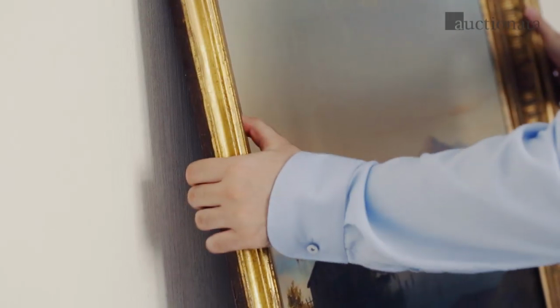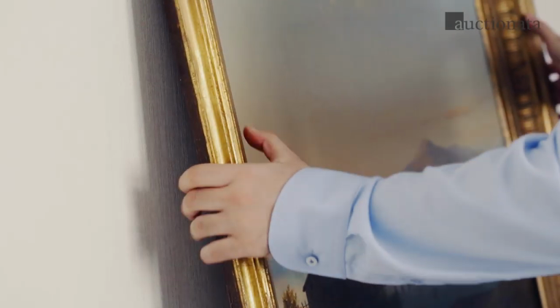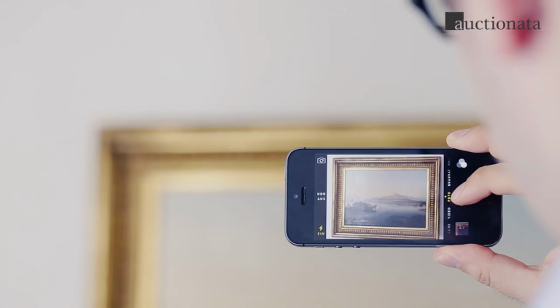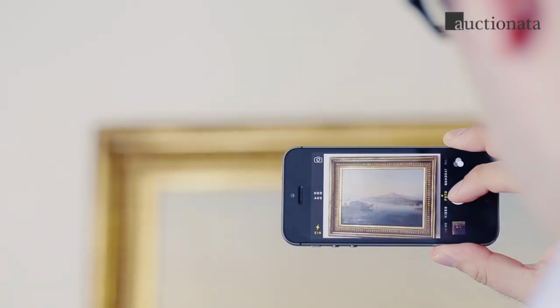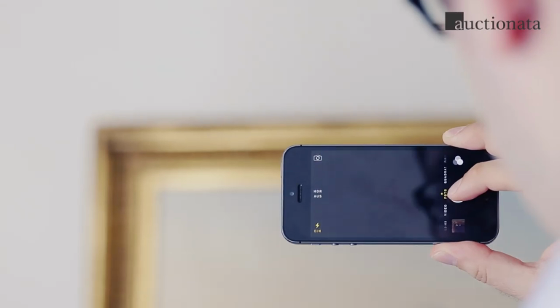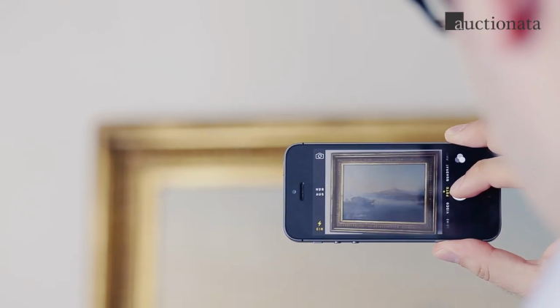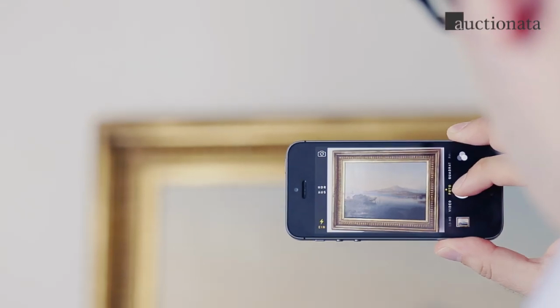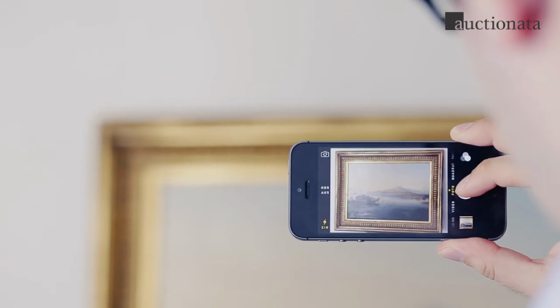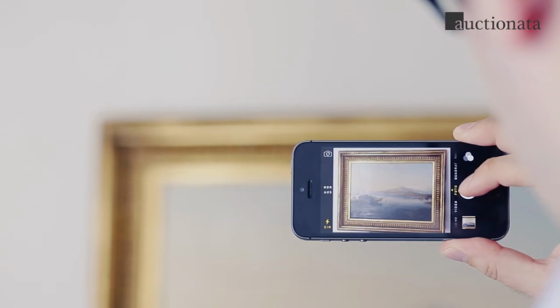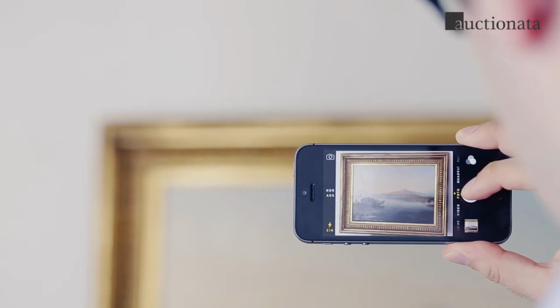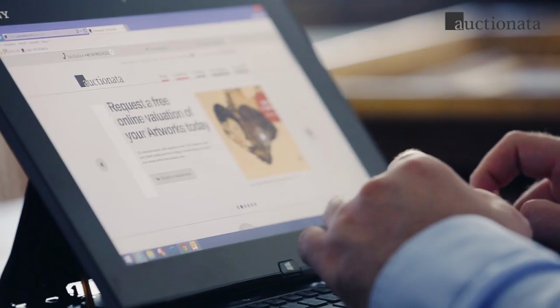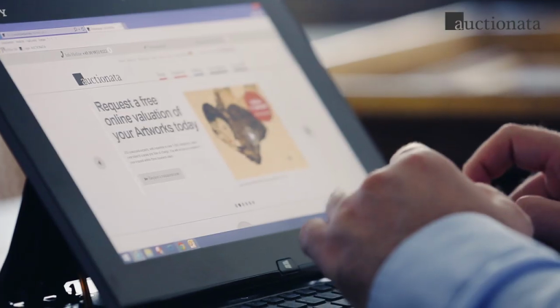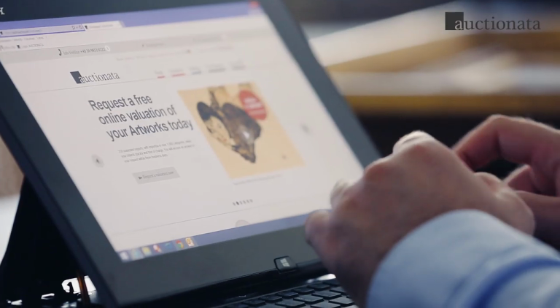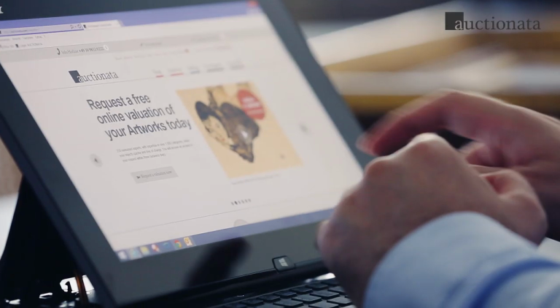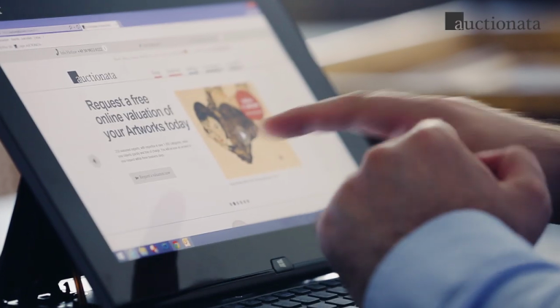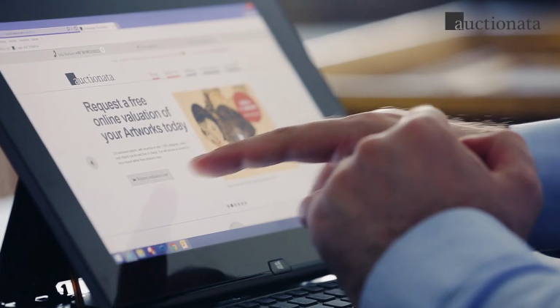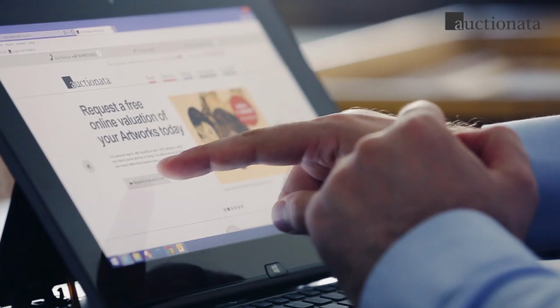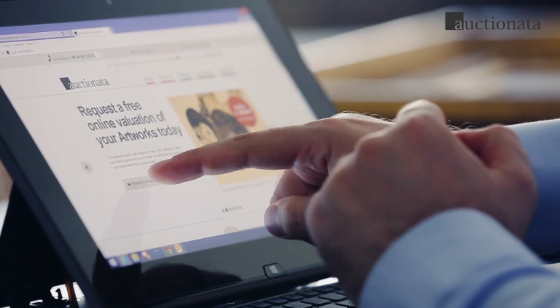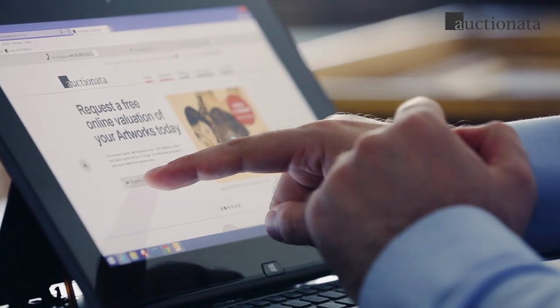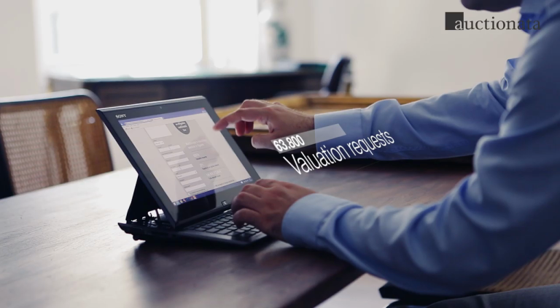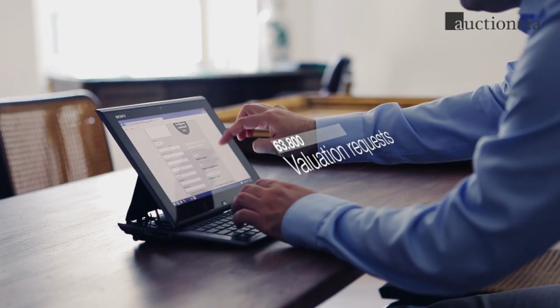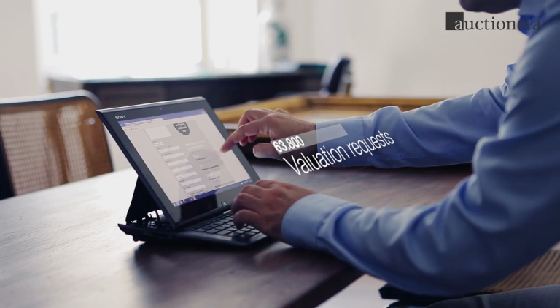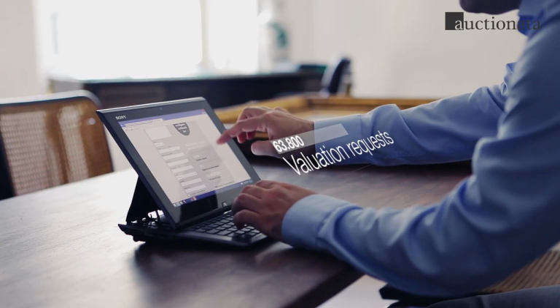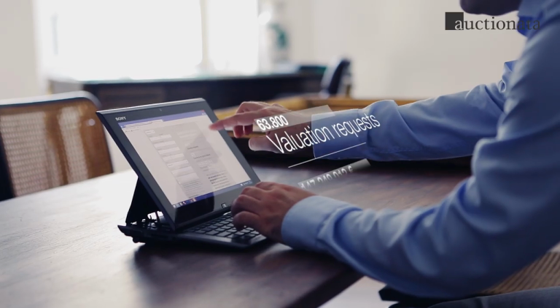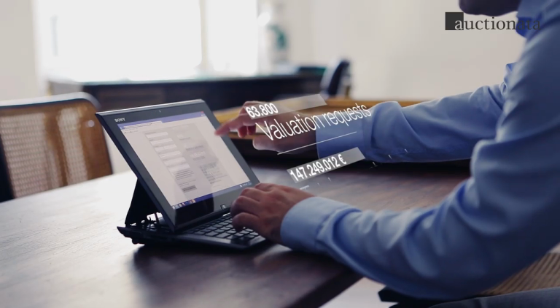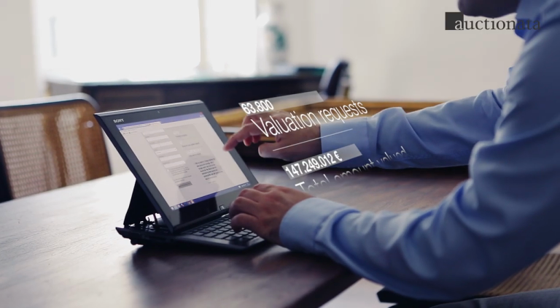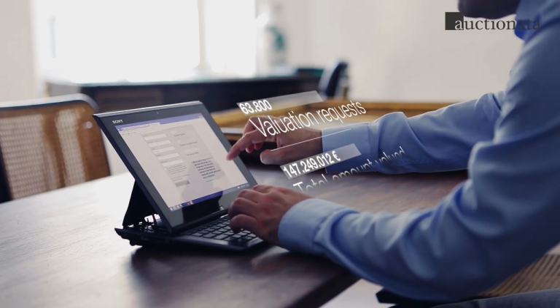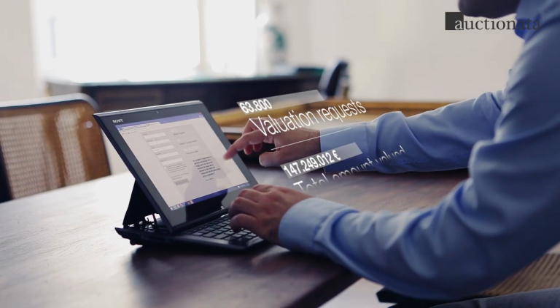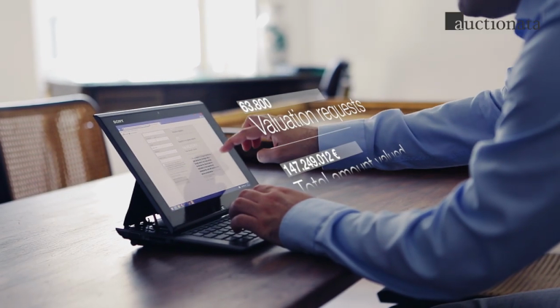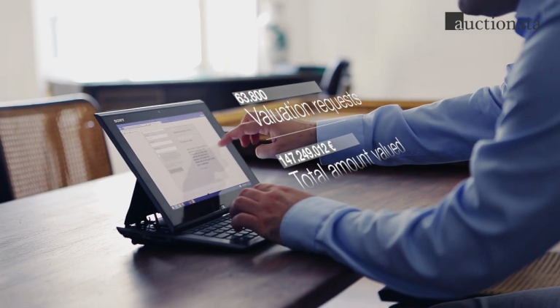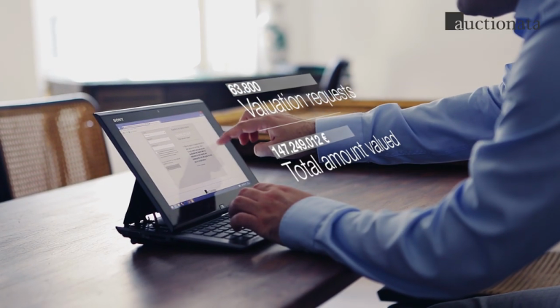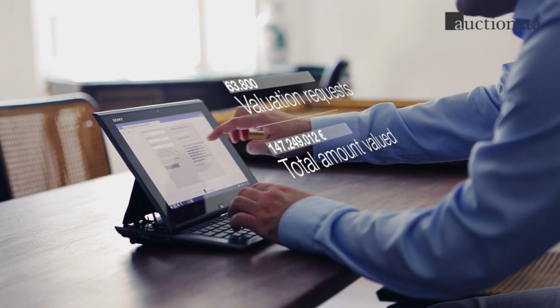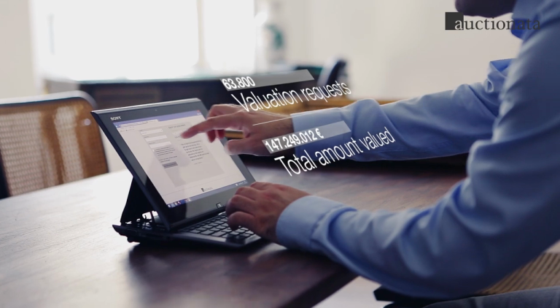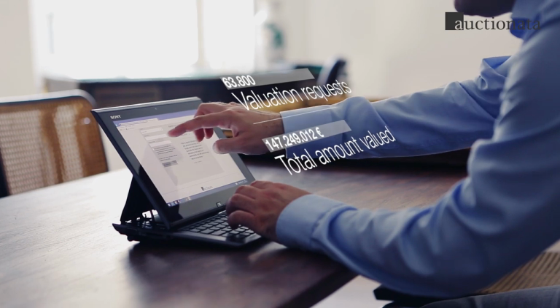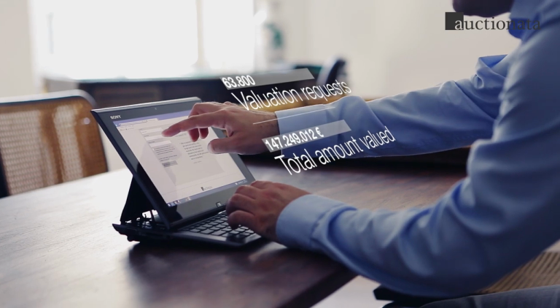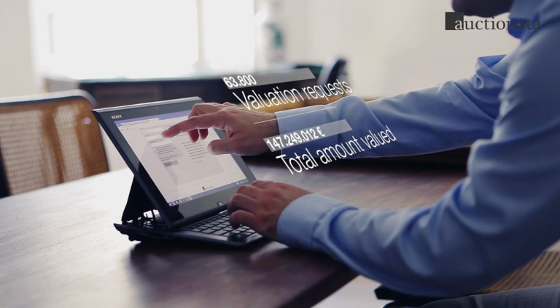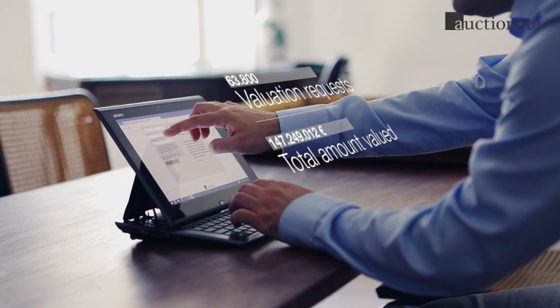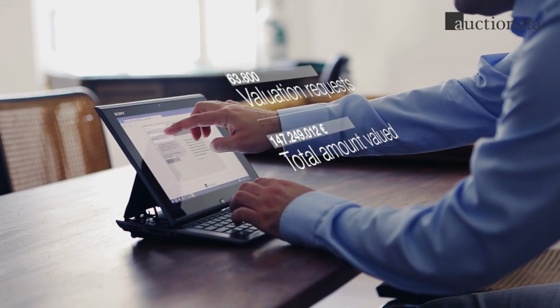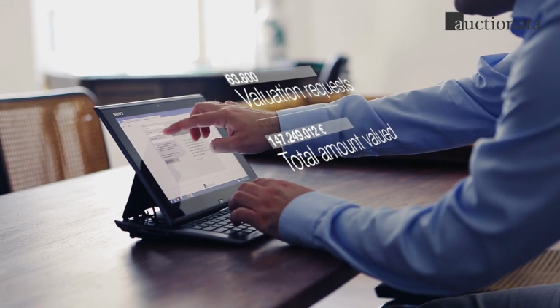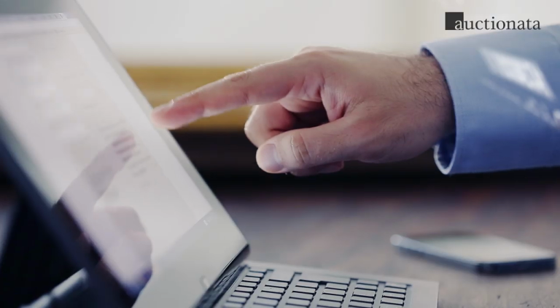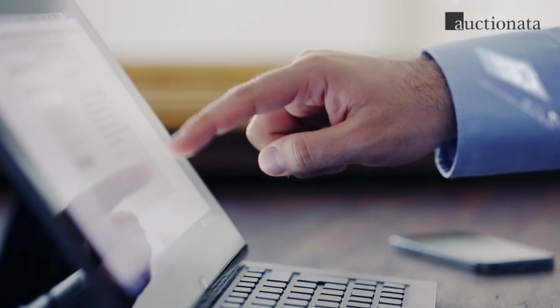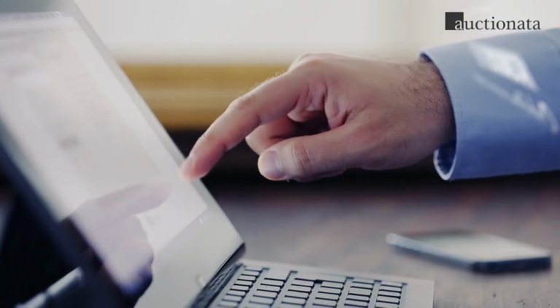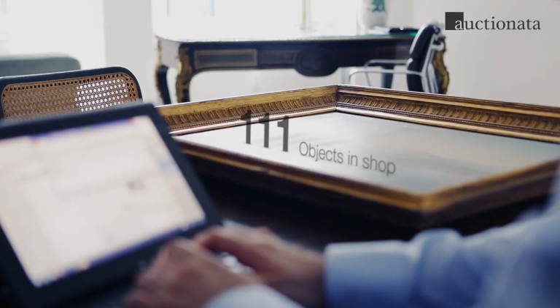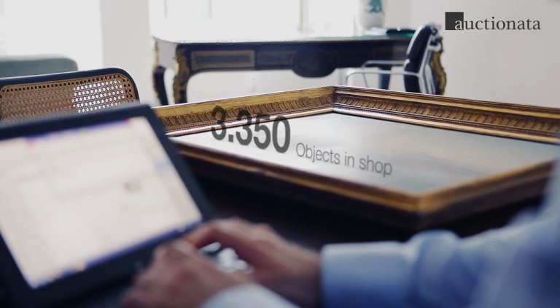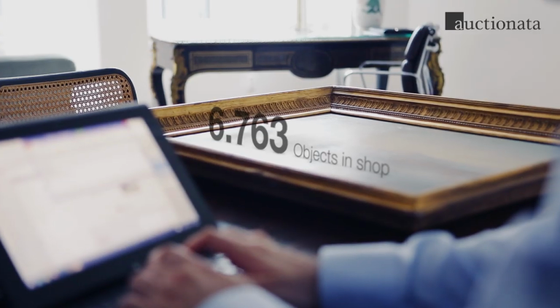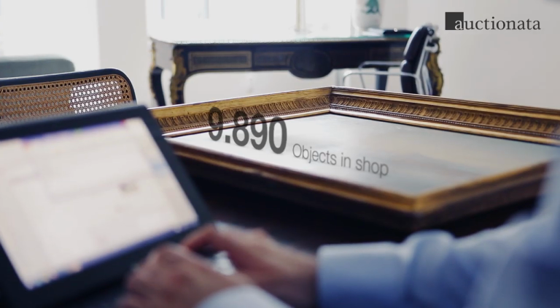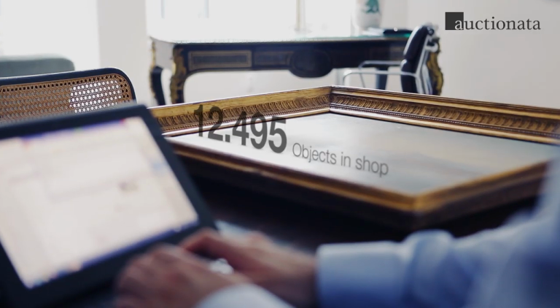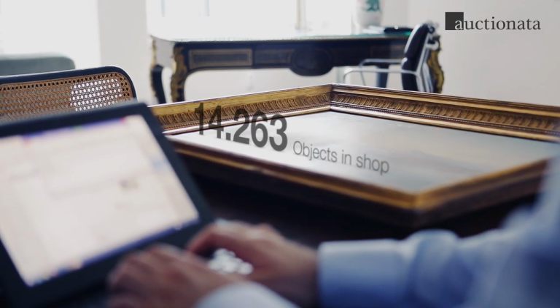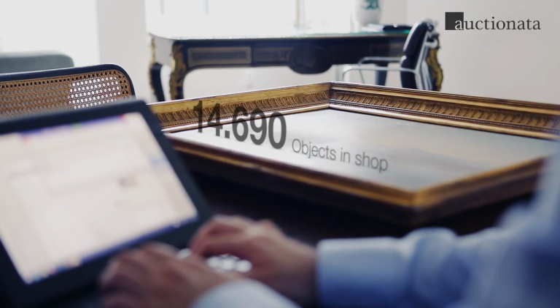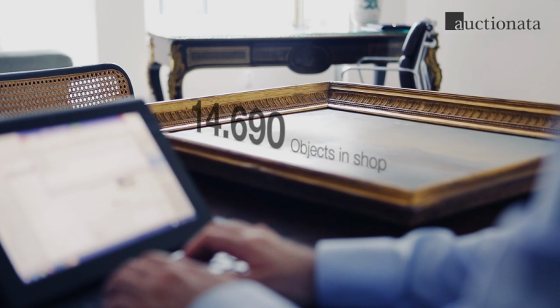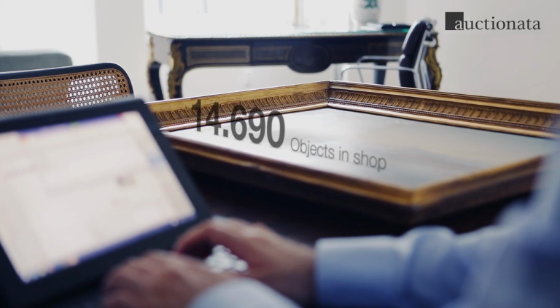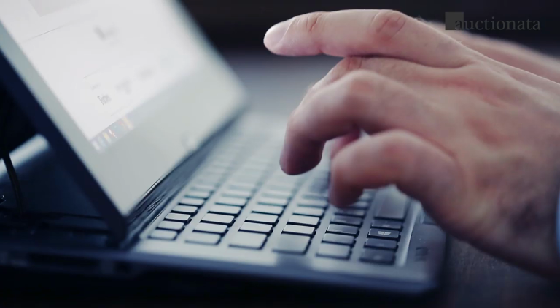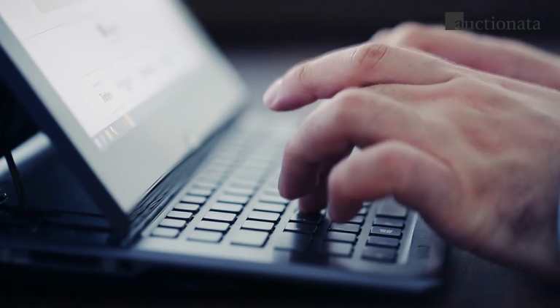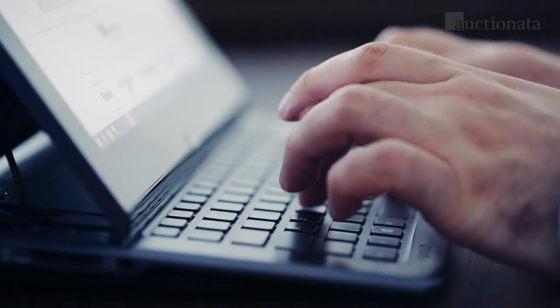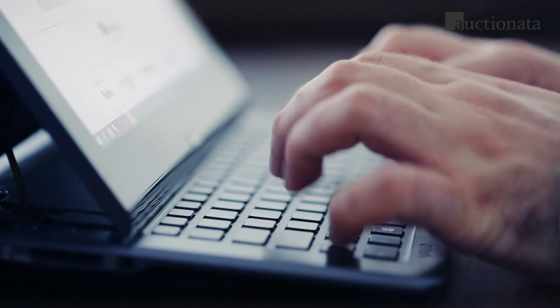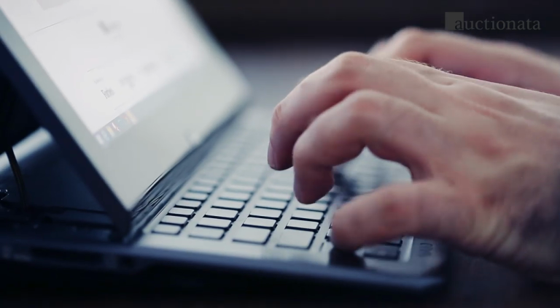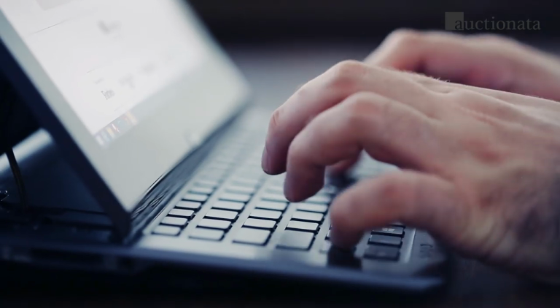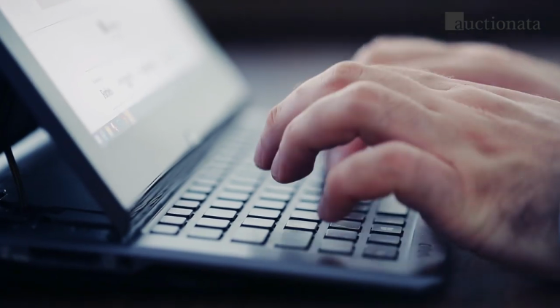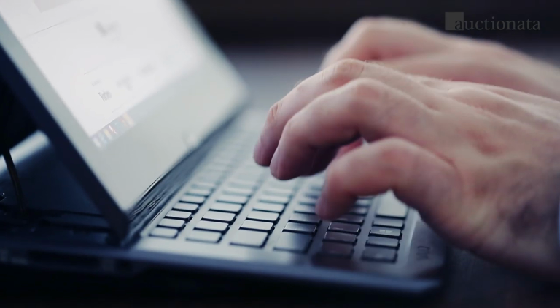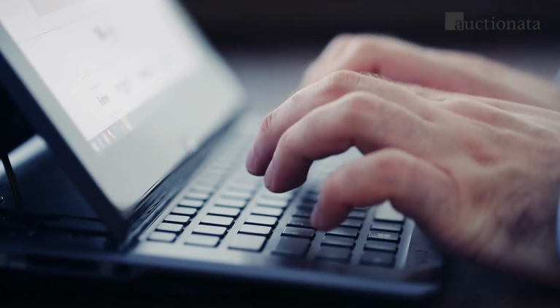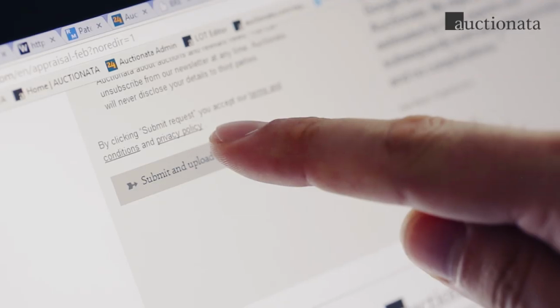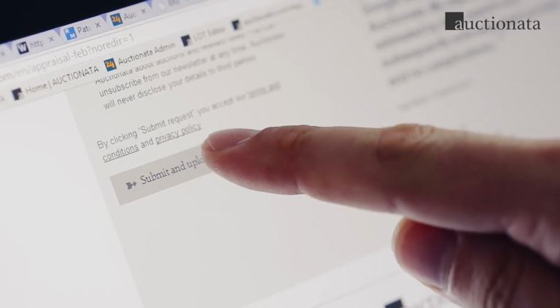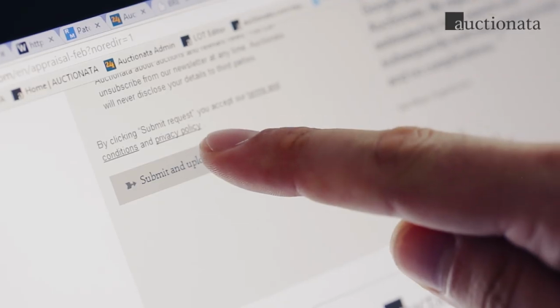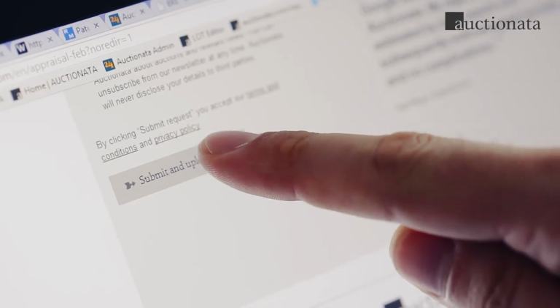Every day, customers all over the globe request a valuation from Auctionada. We look forward to every single one.